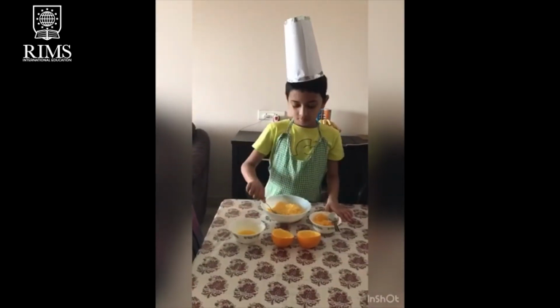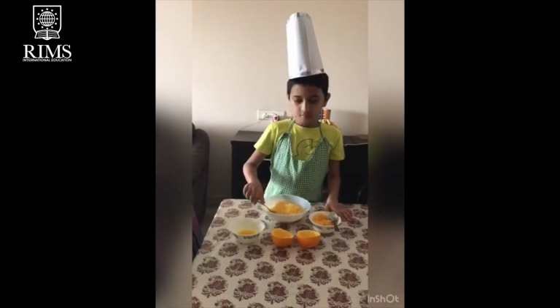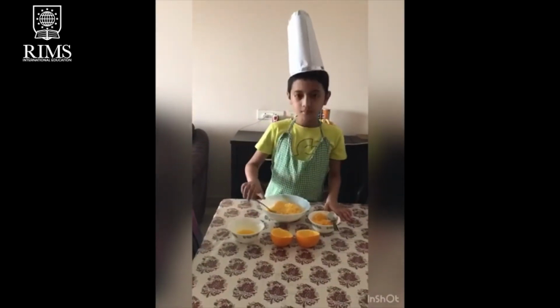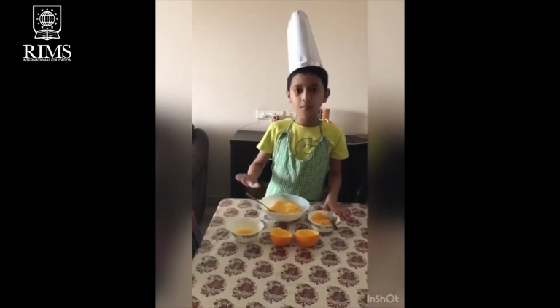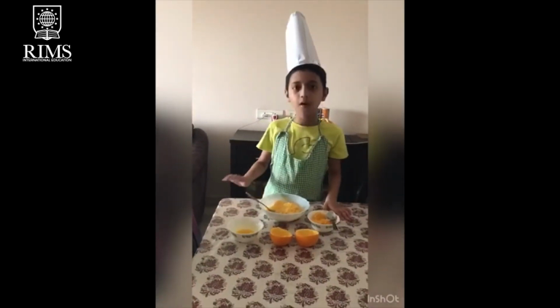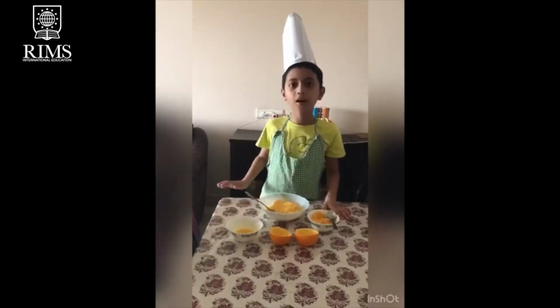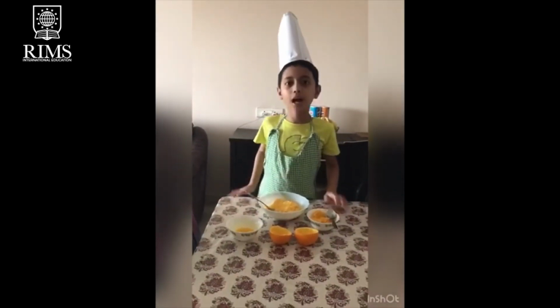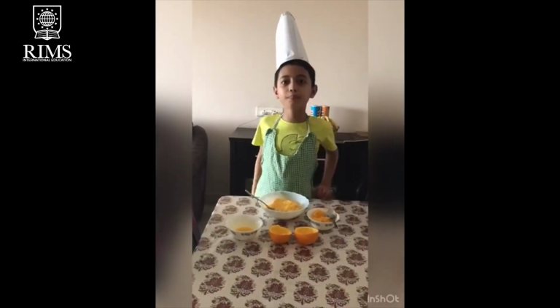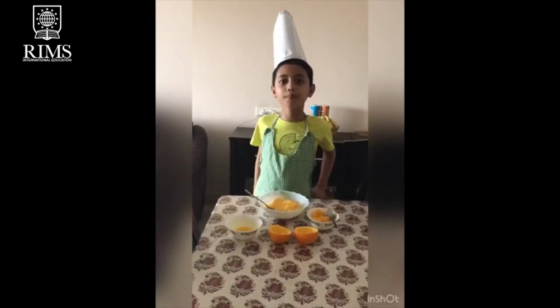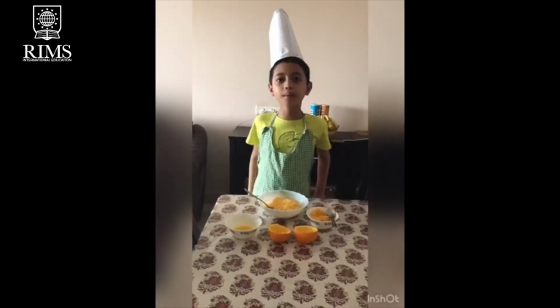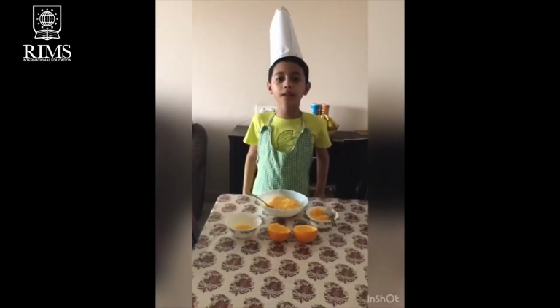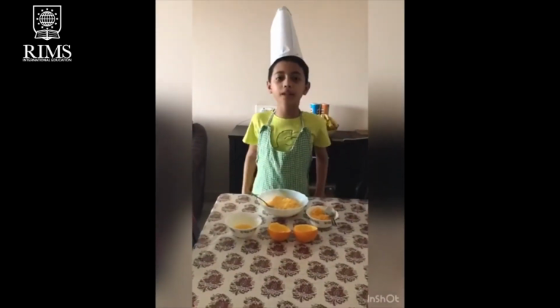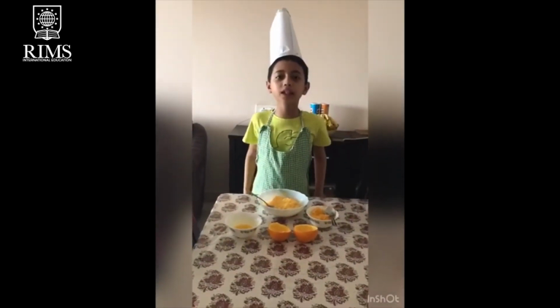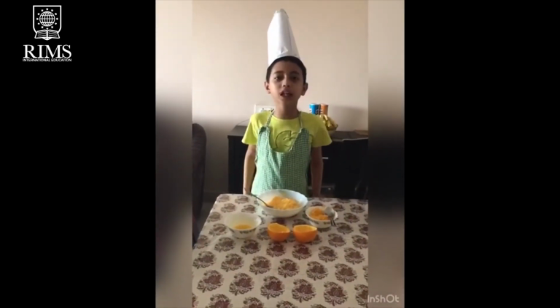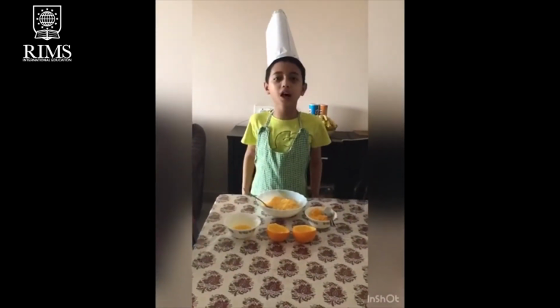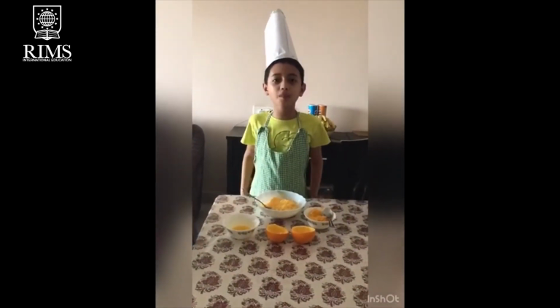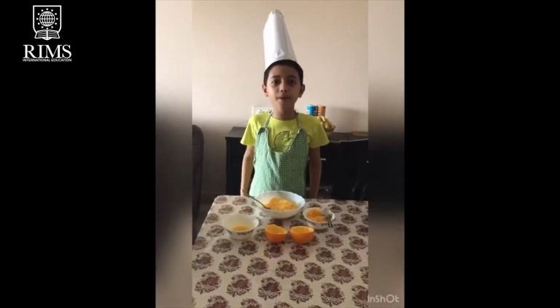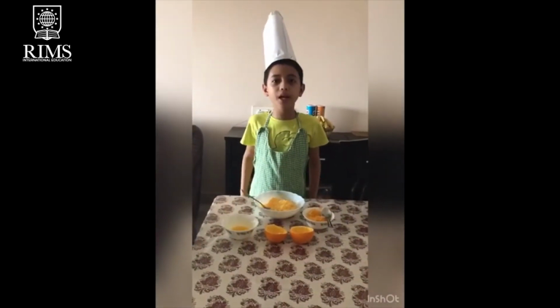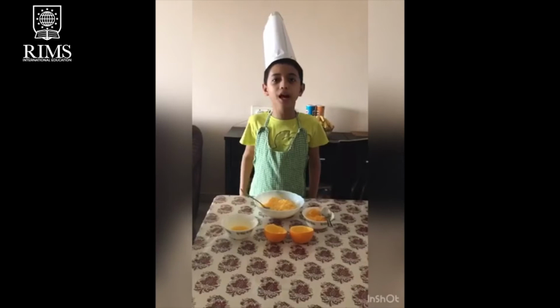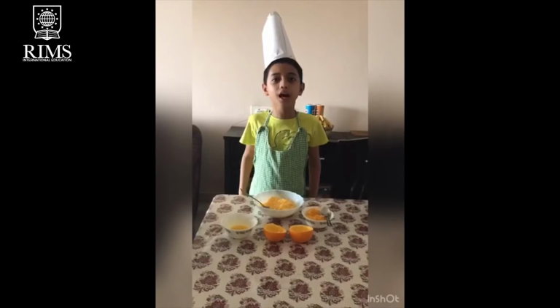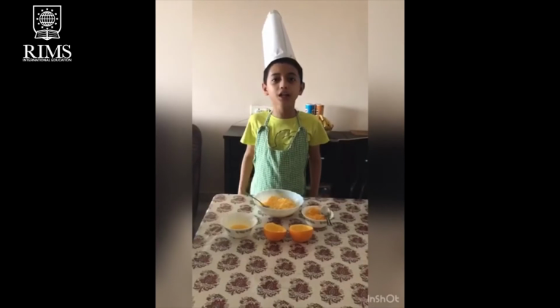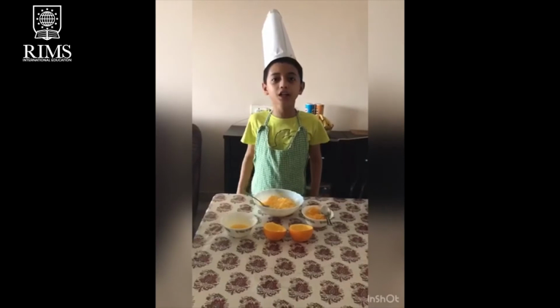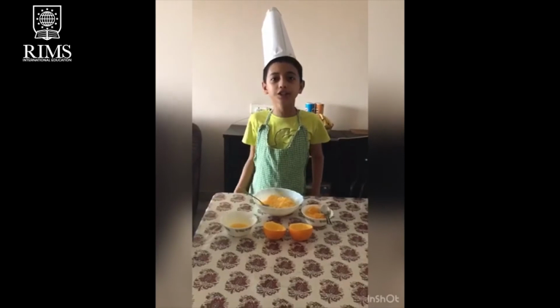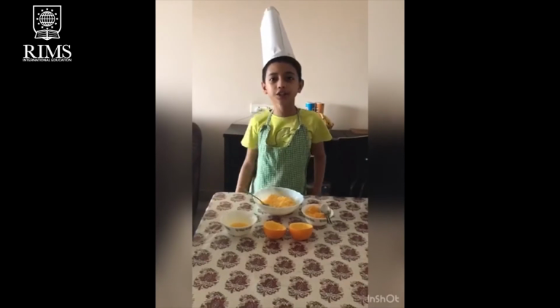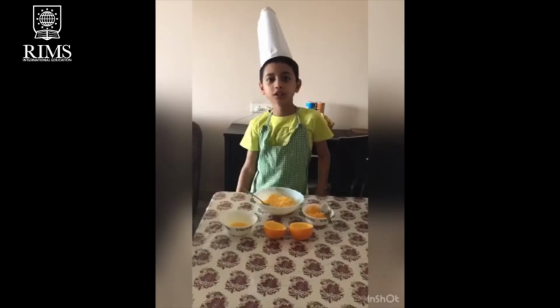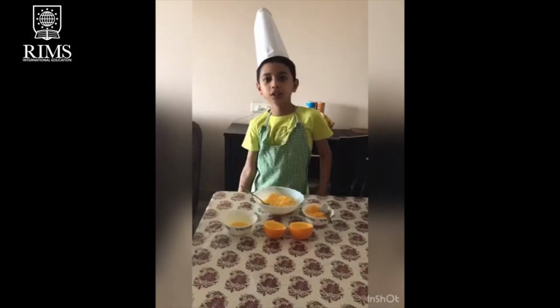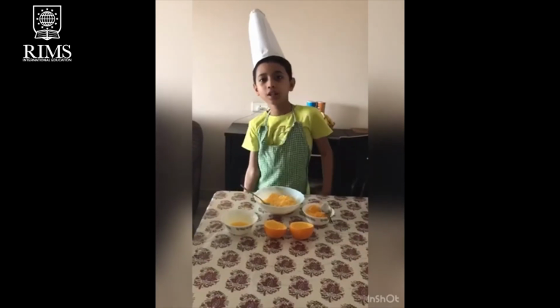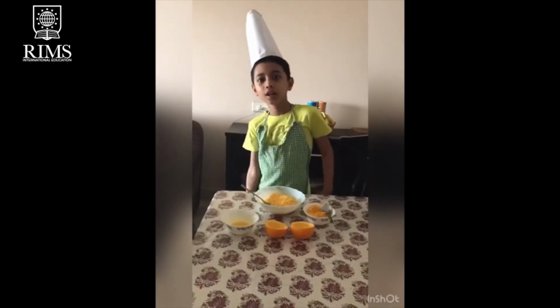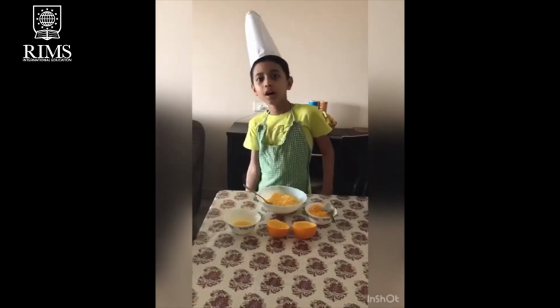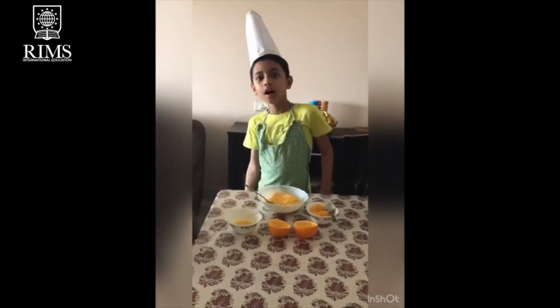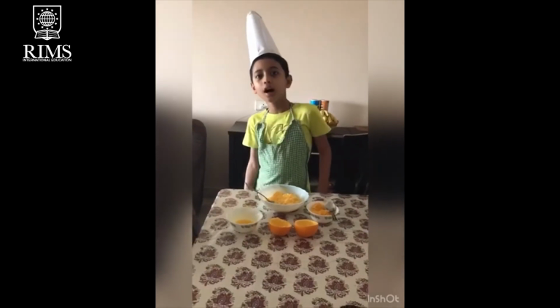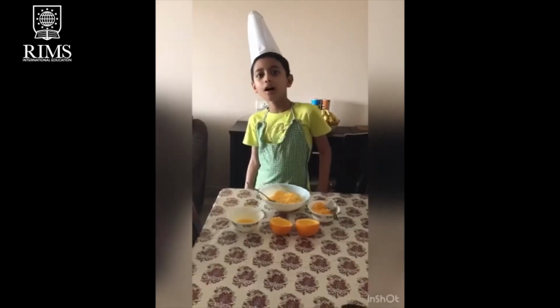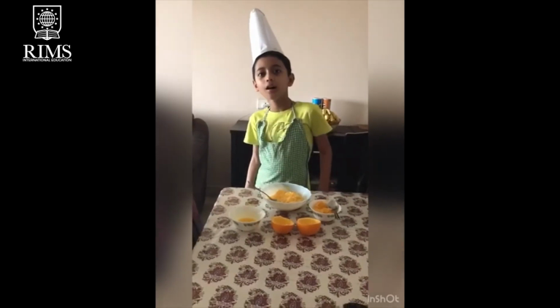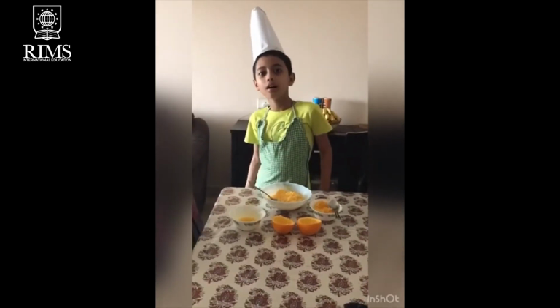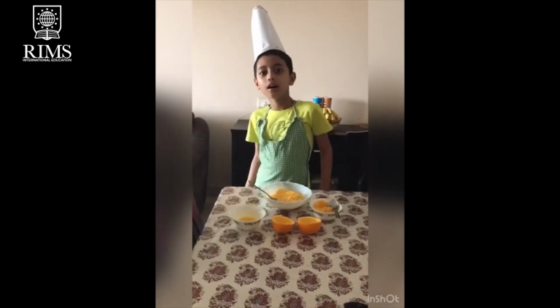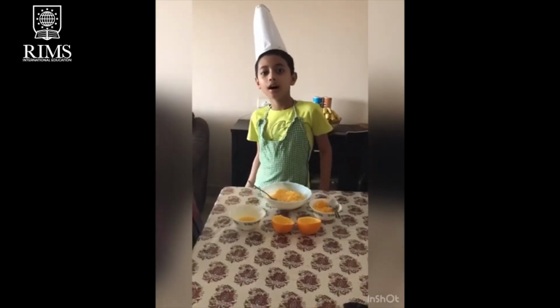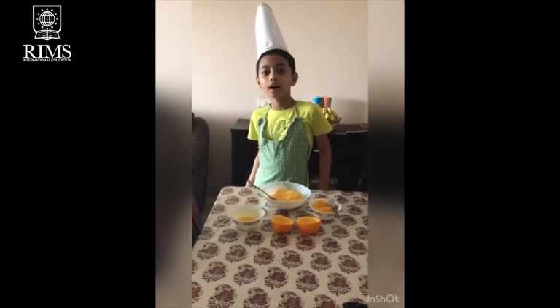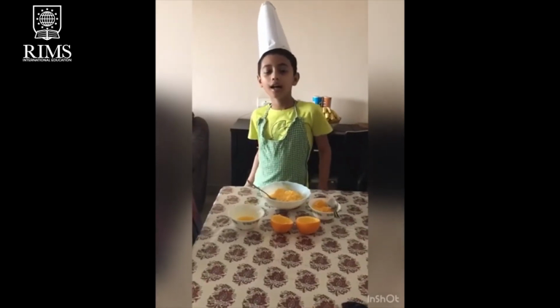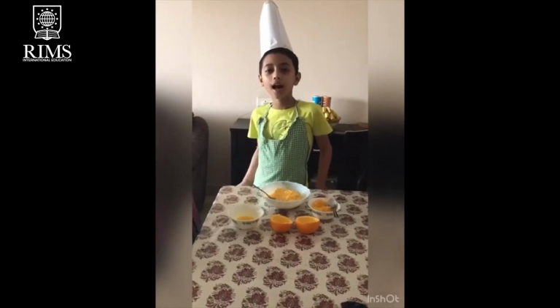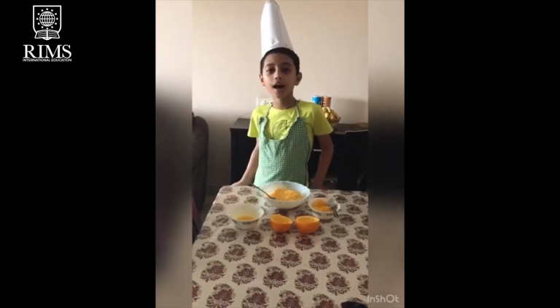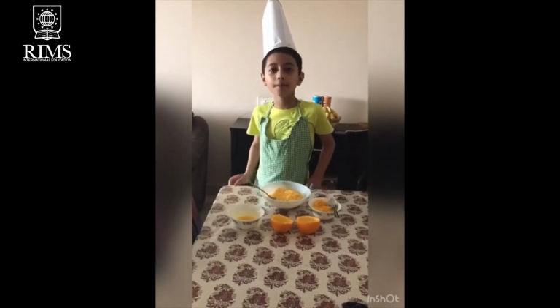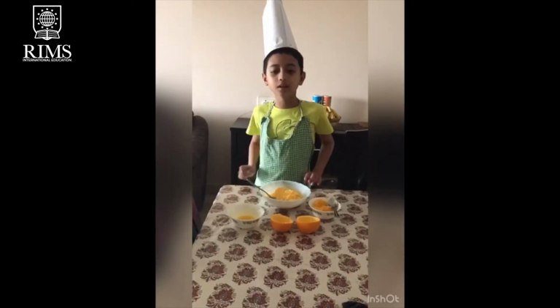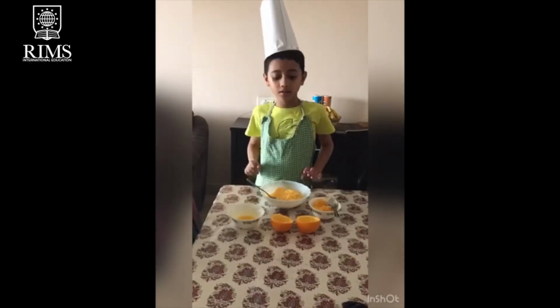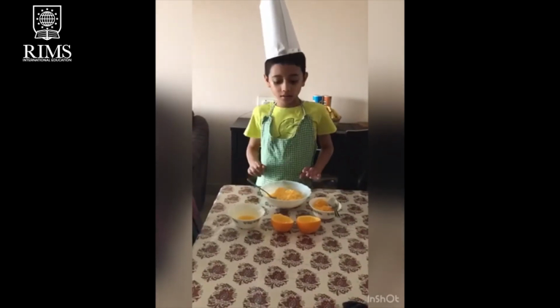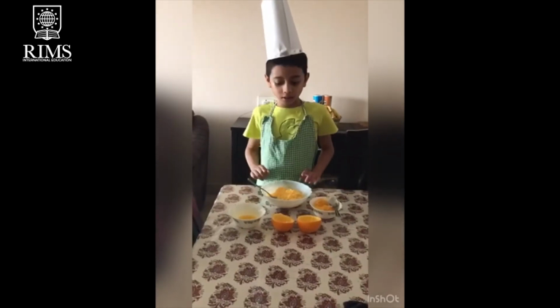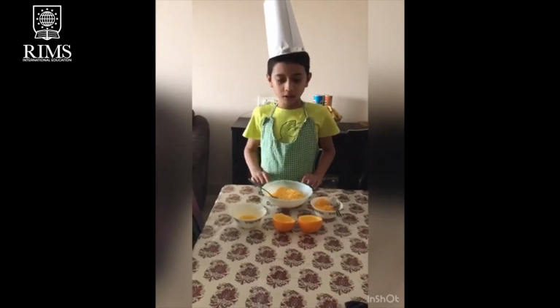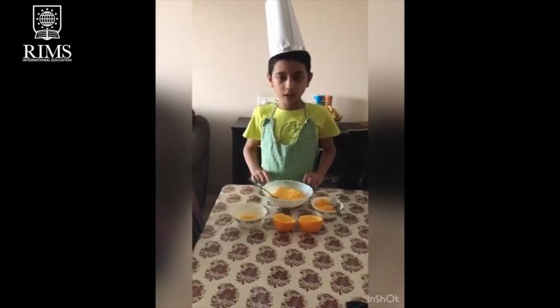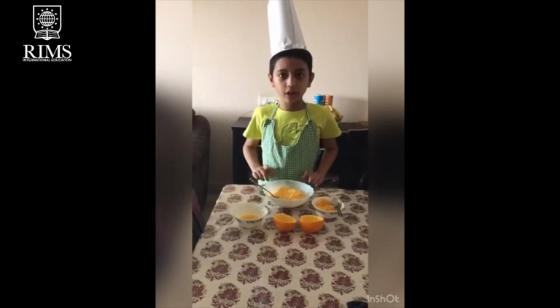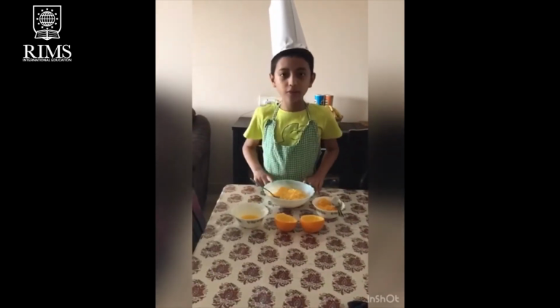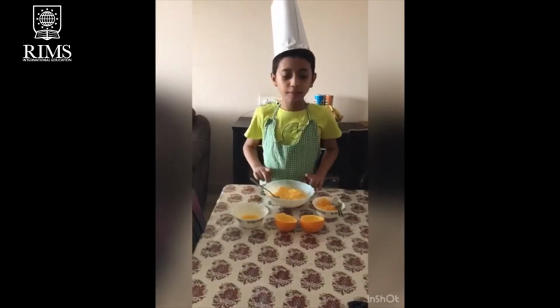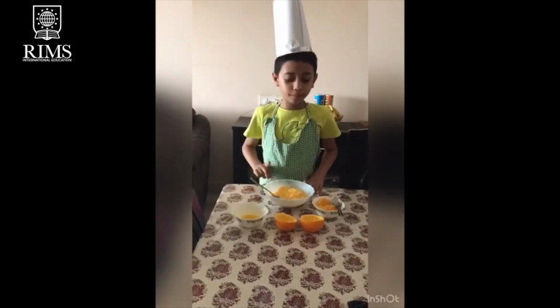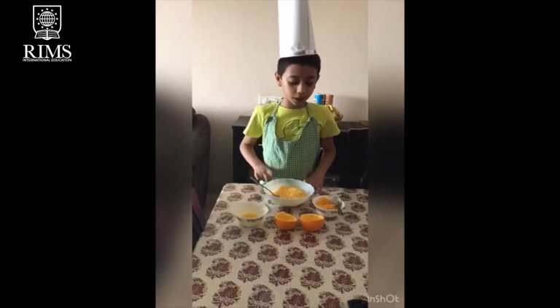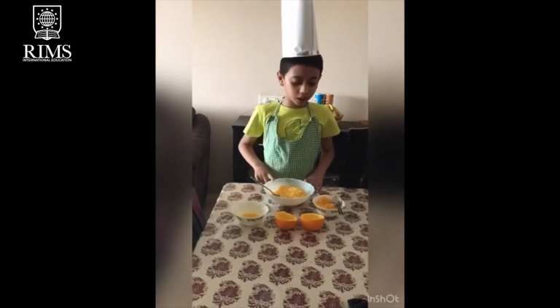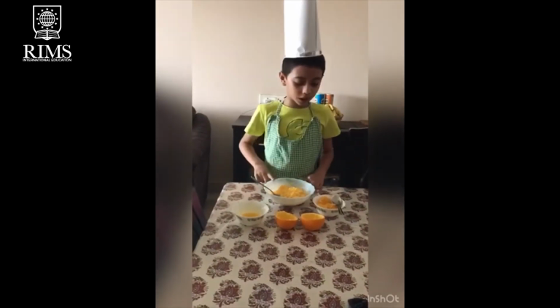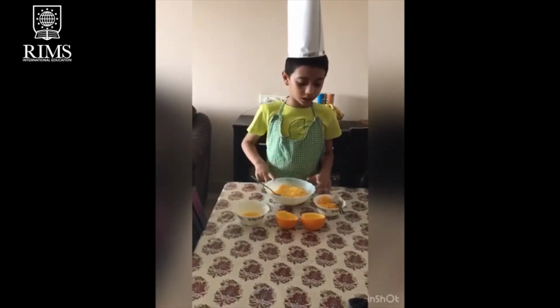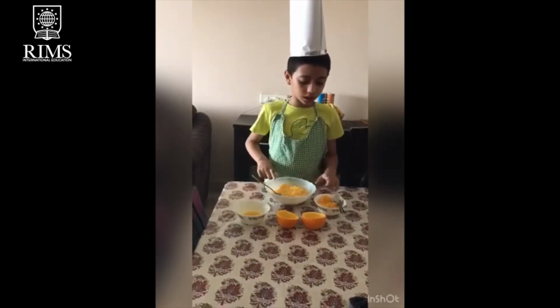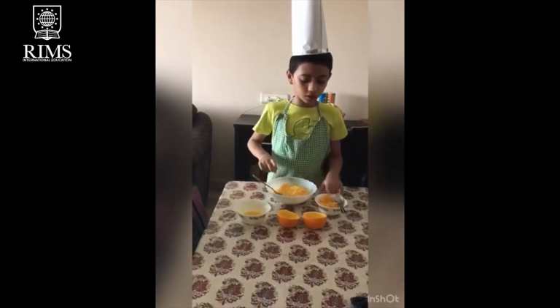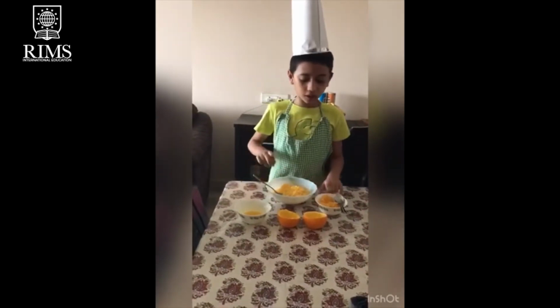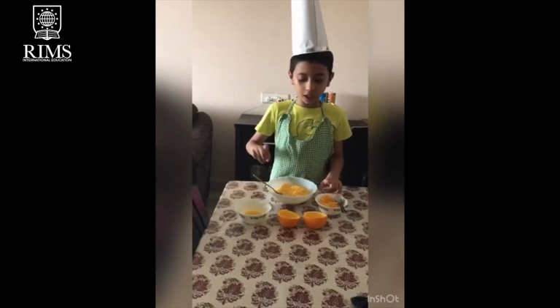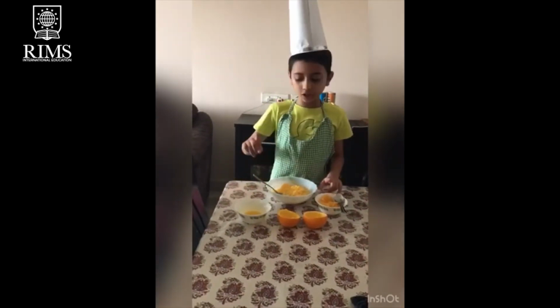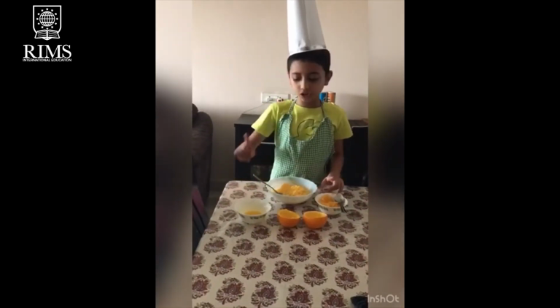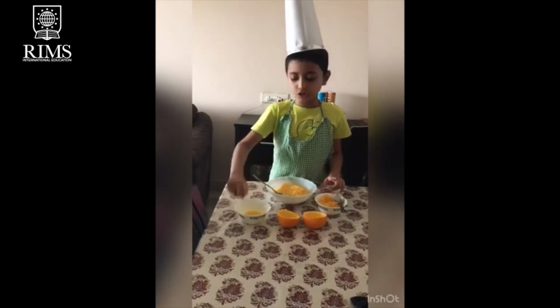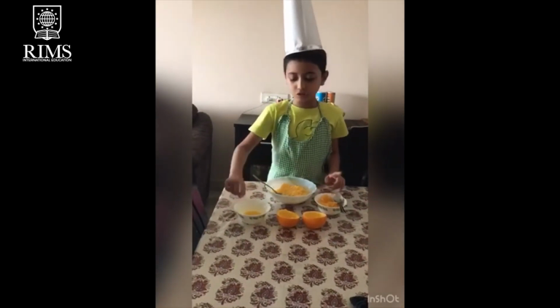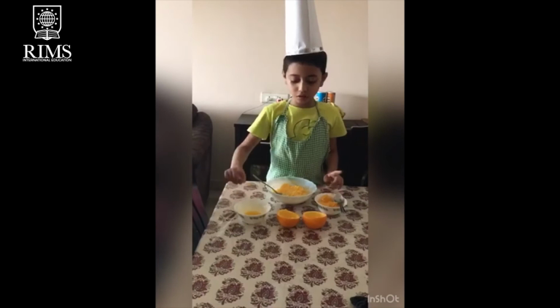Good afternoon. I am going to make my breakfast. I am going to prepare custard orange juice.